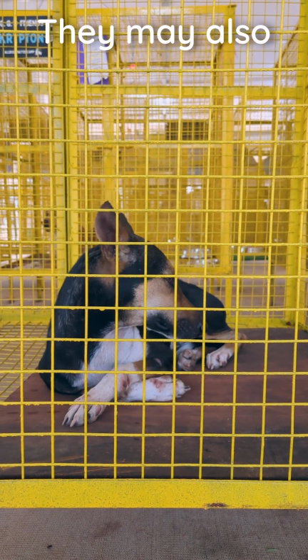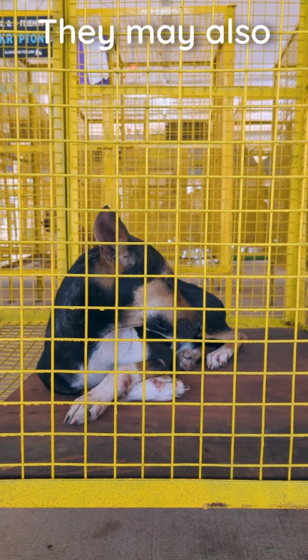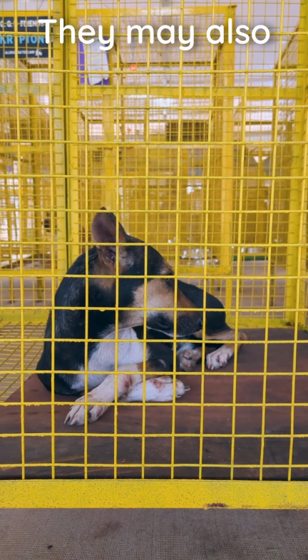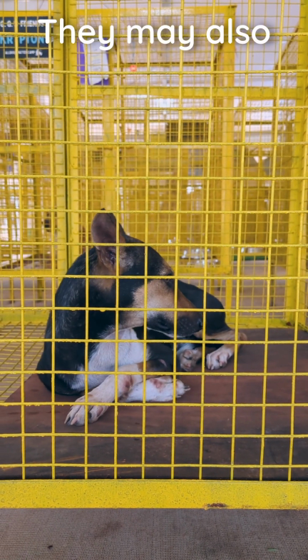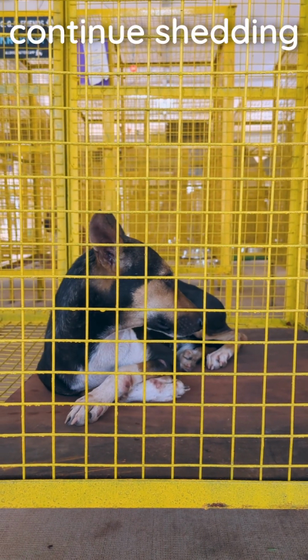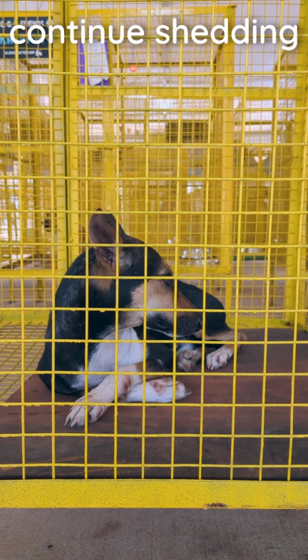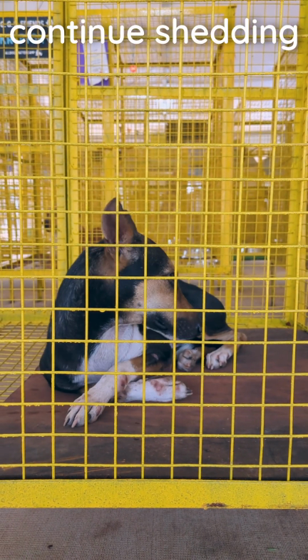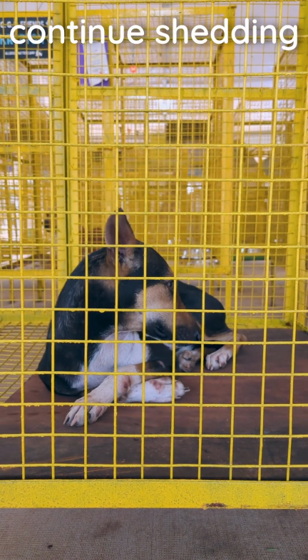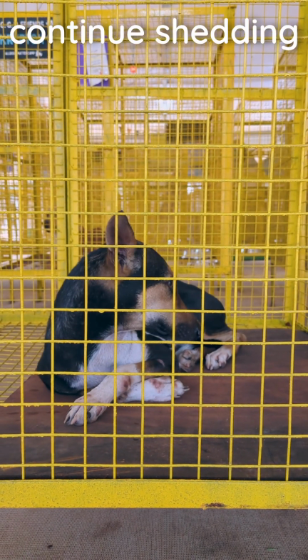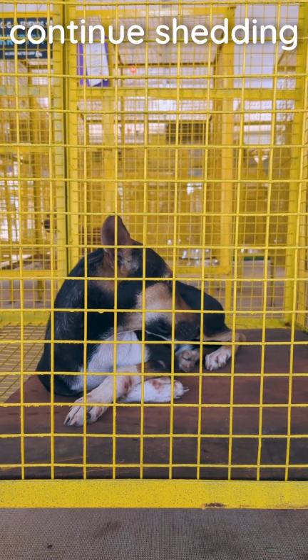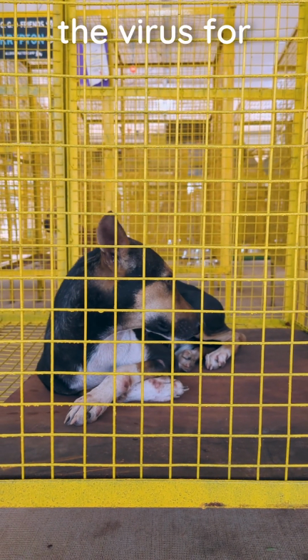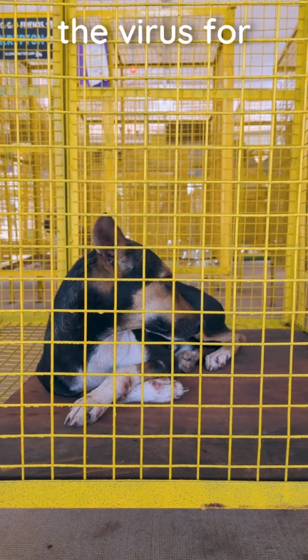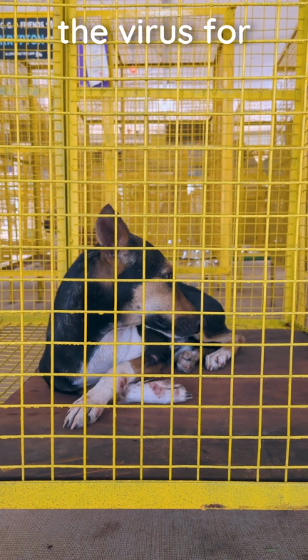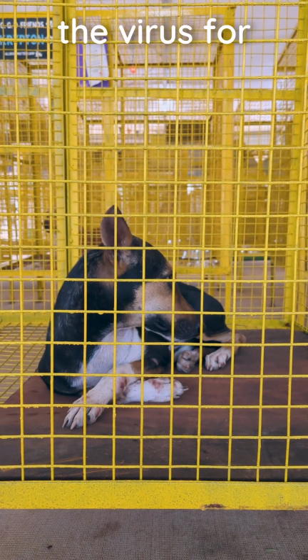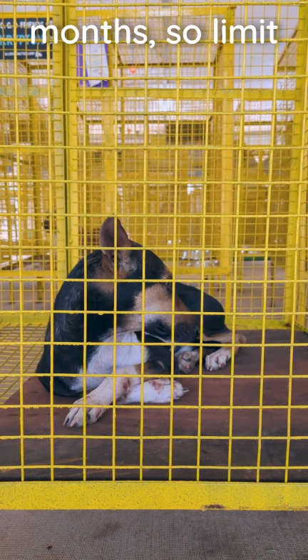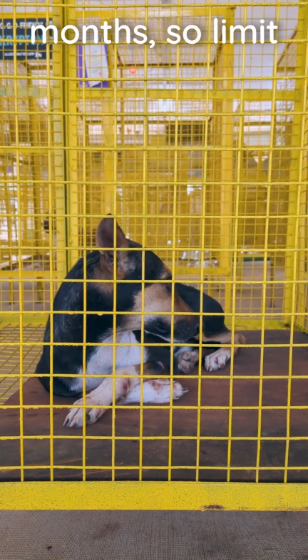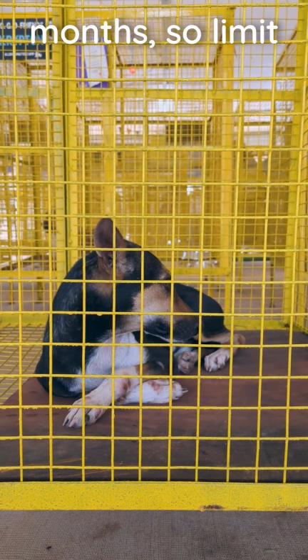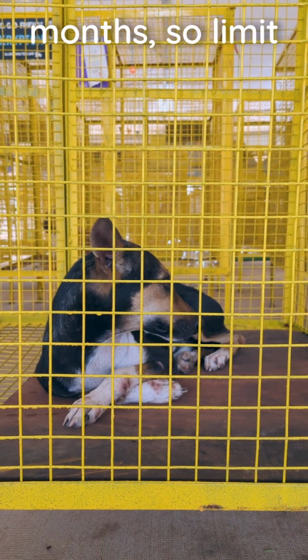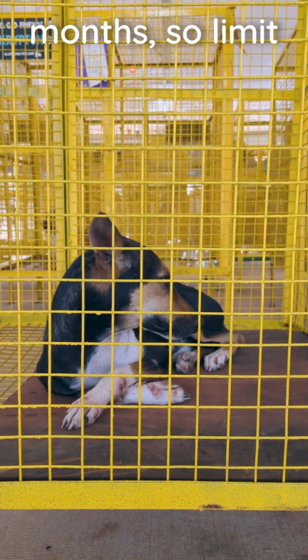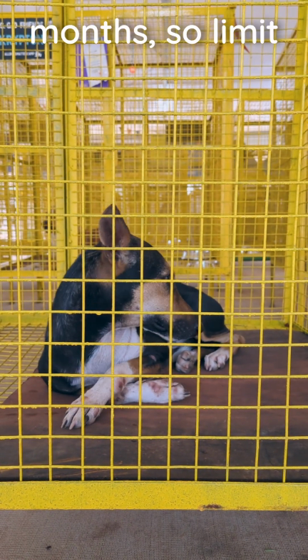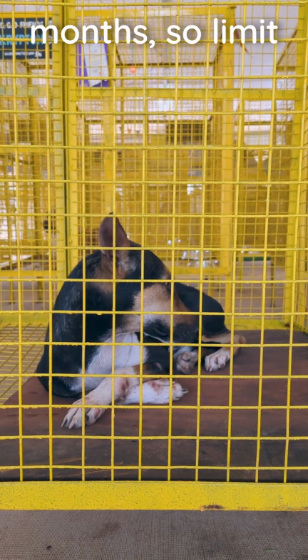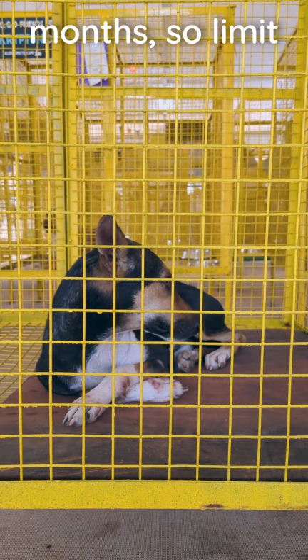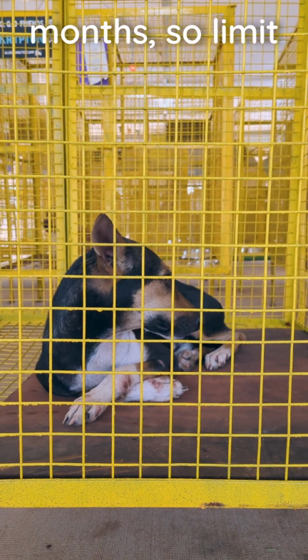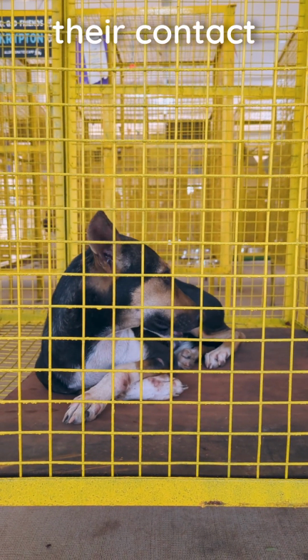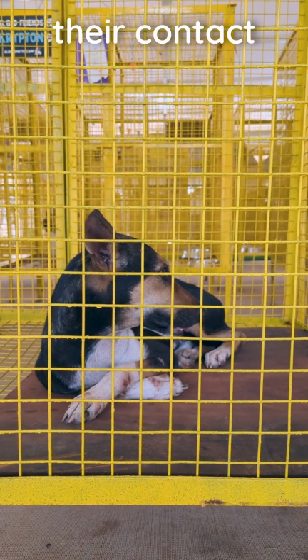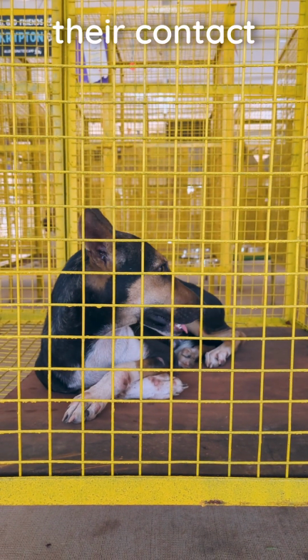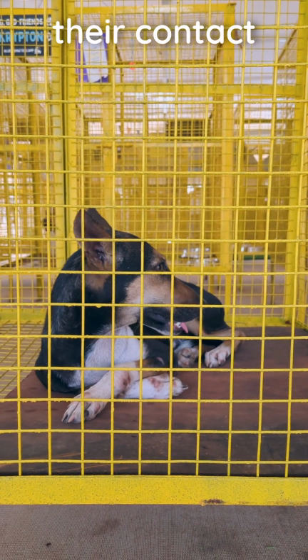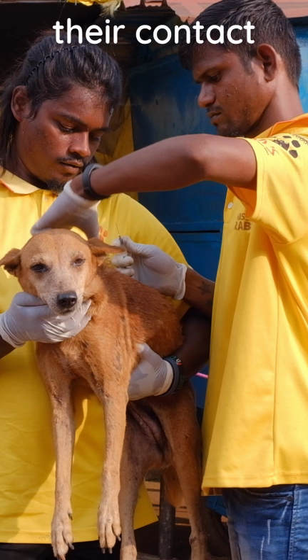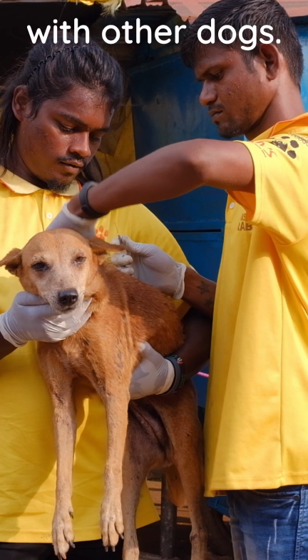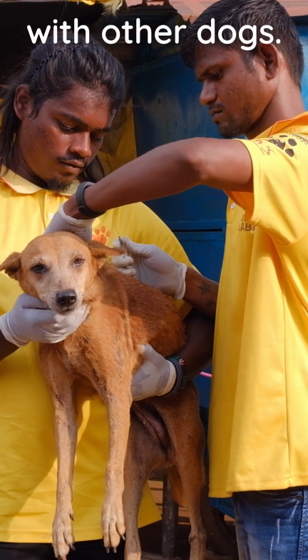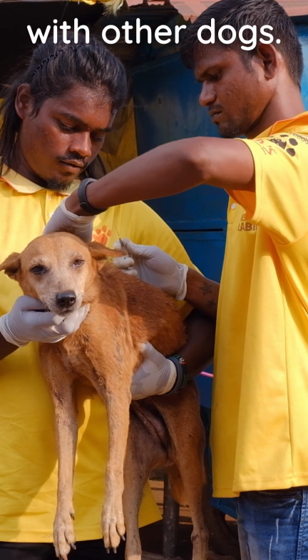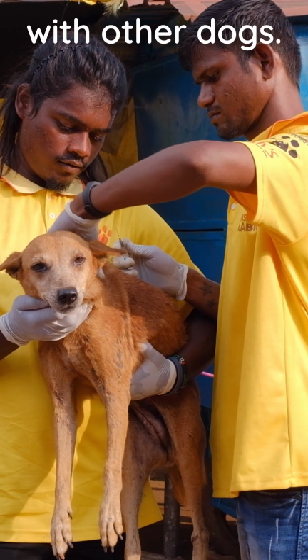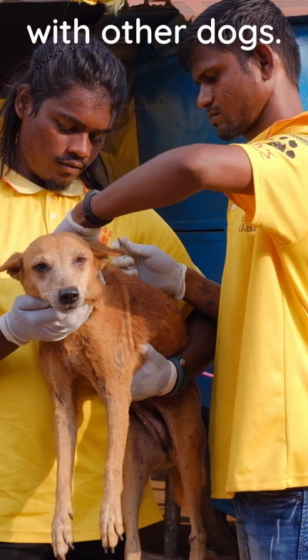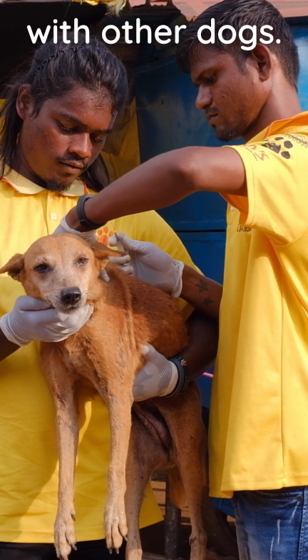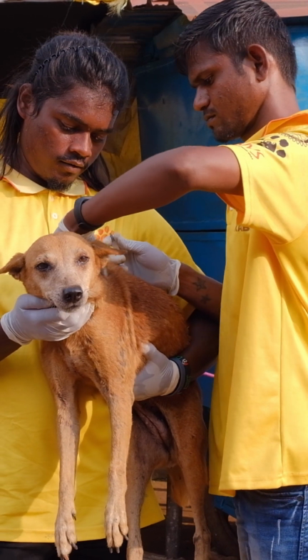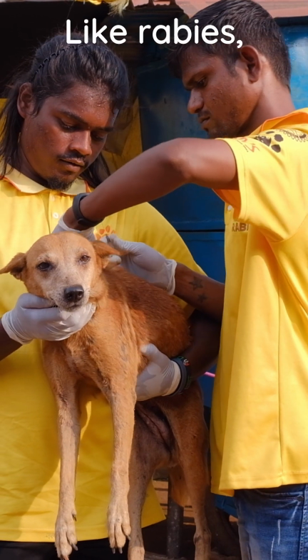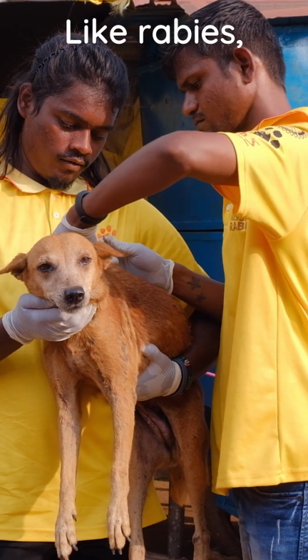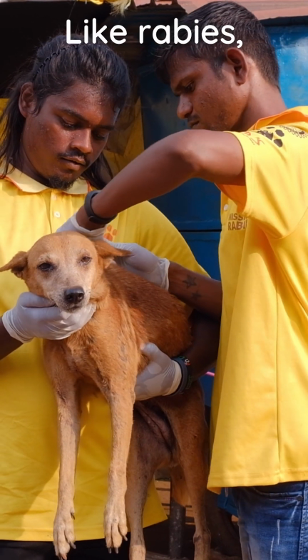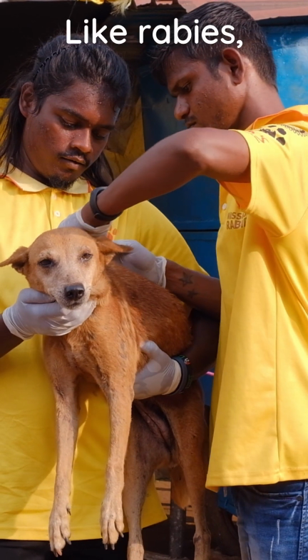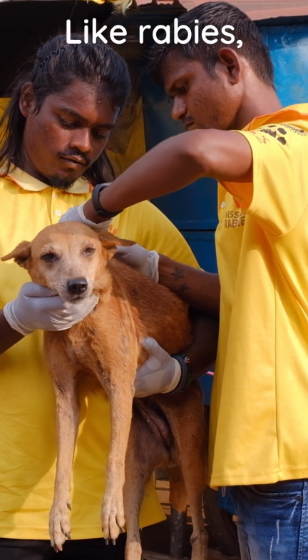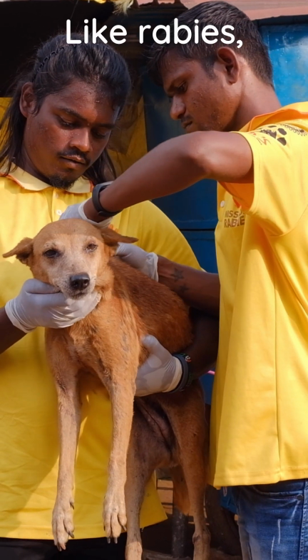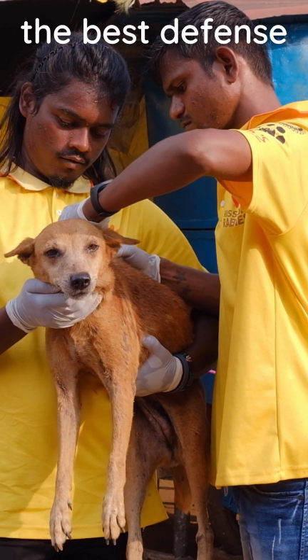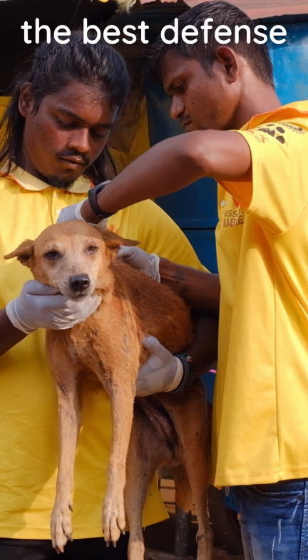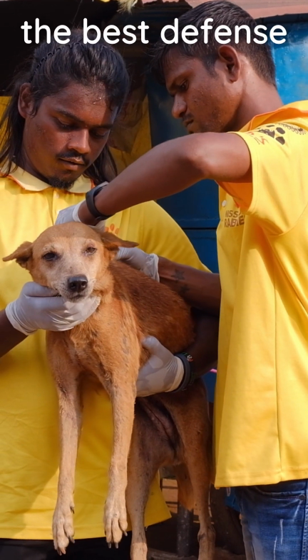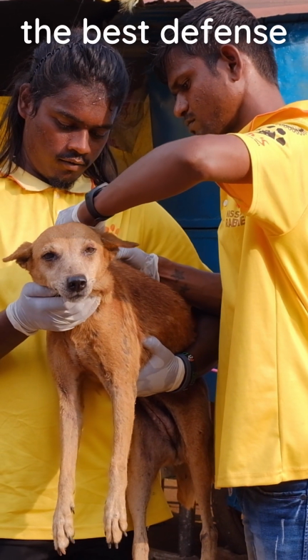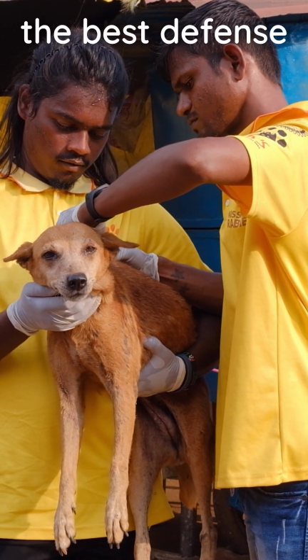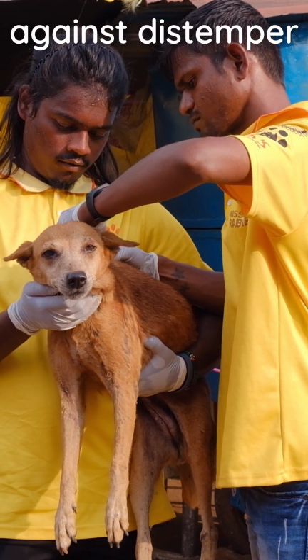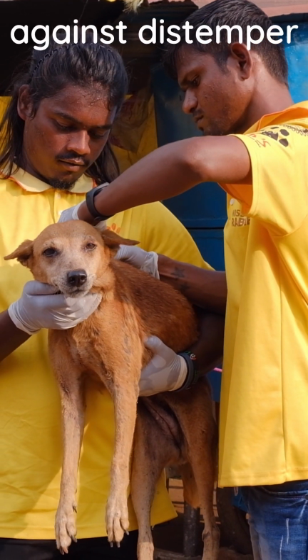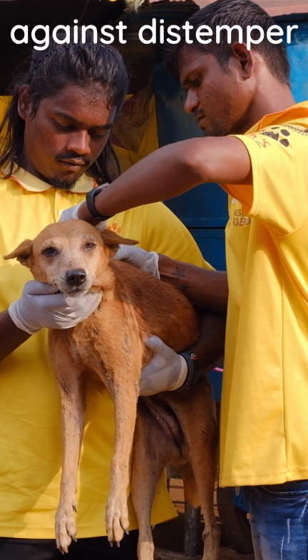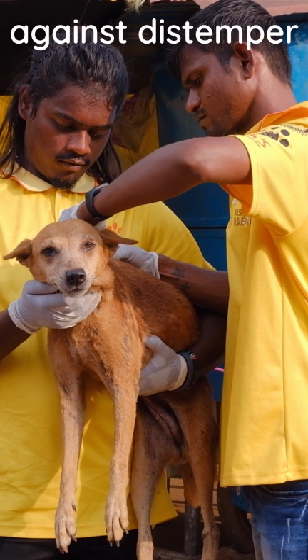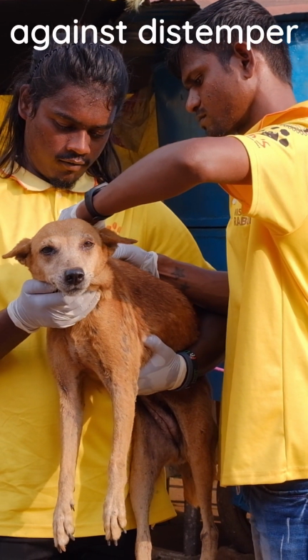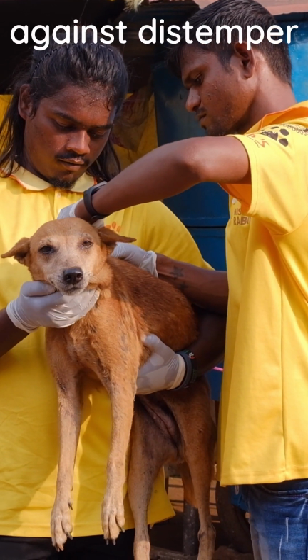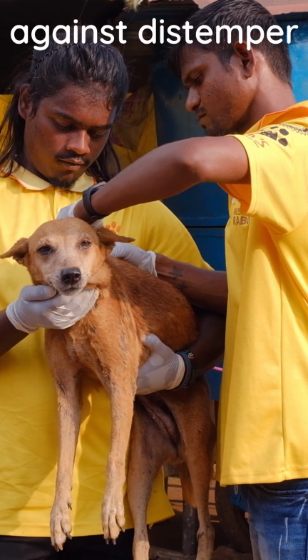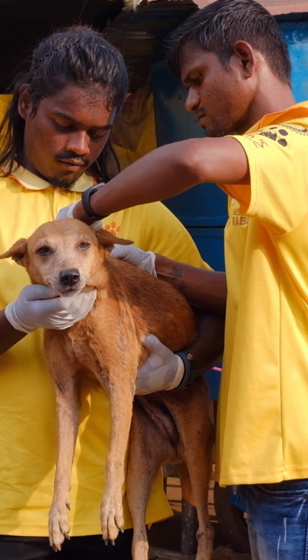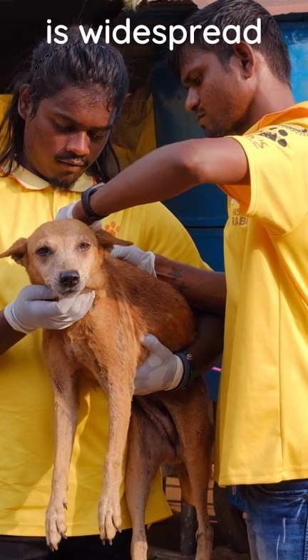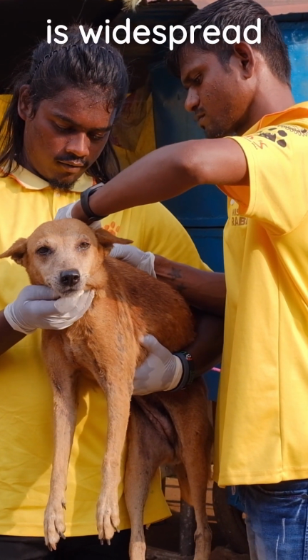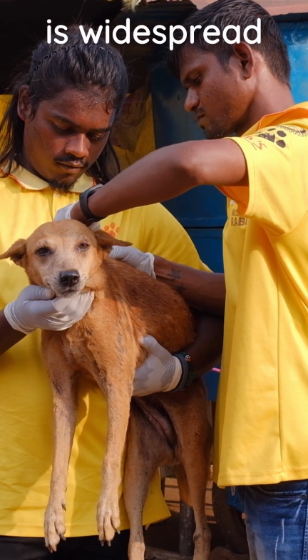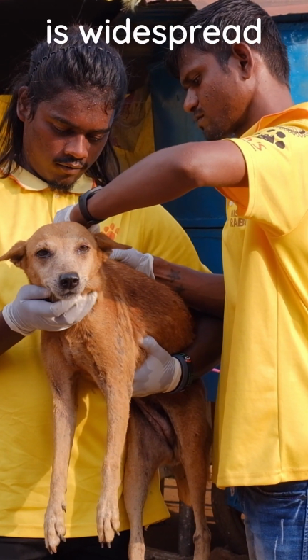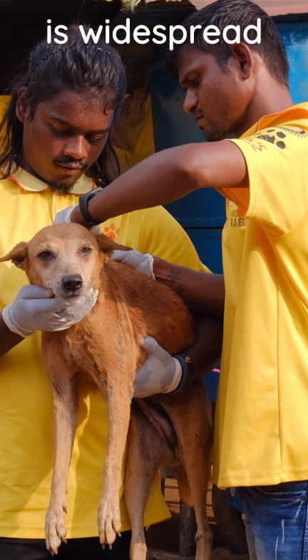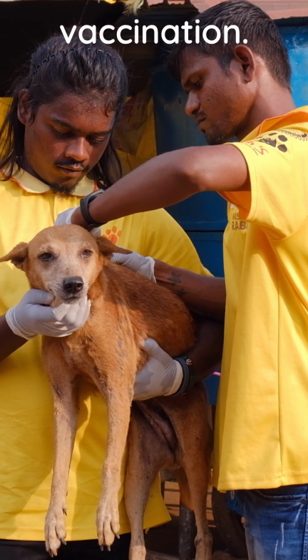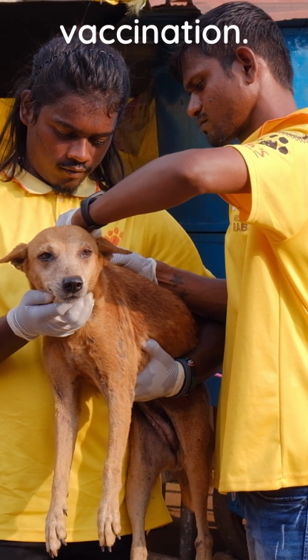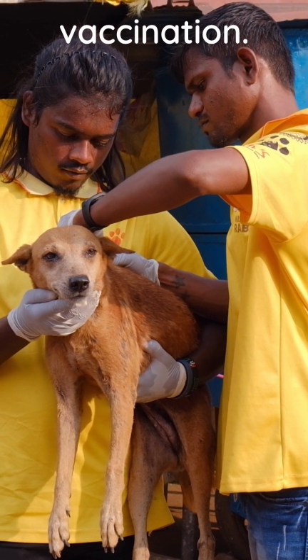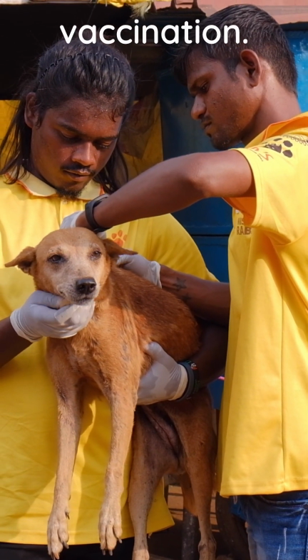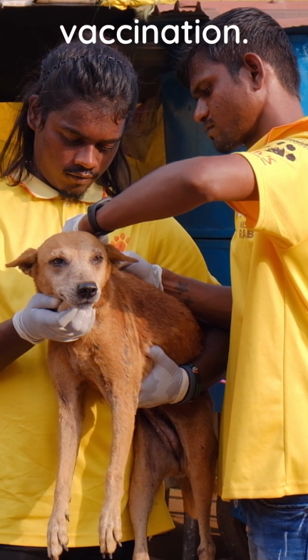They may also continue shedding the virus for months, so limit their contact with other dogs. Like rabies, the best defence against distemper is widespread vaccination.